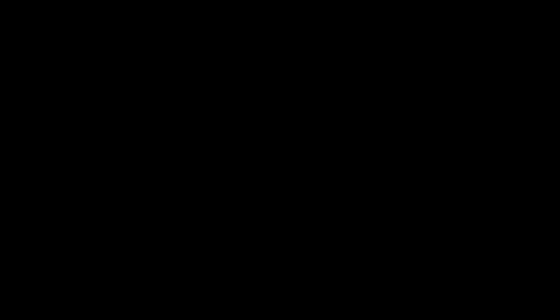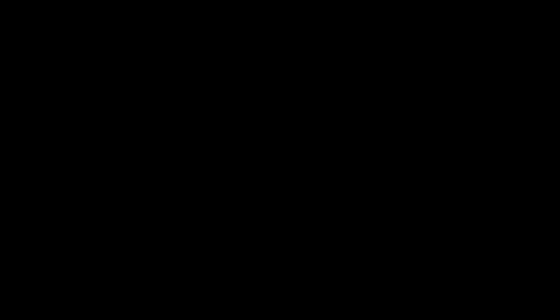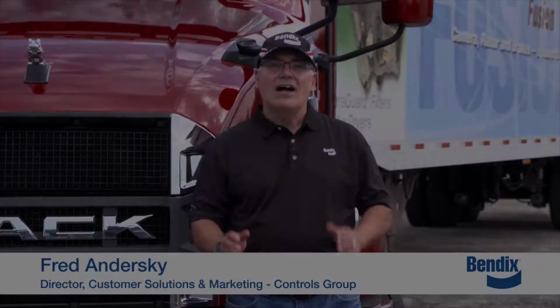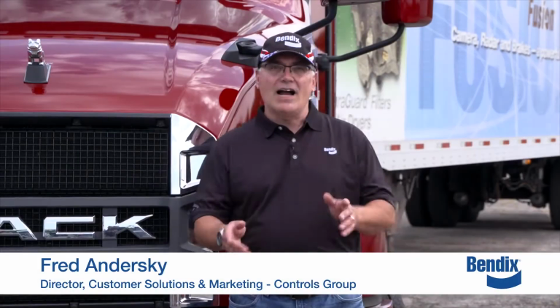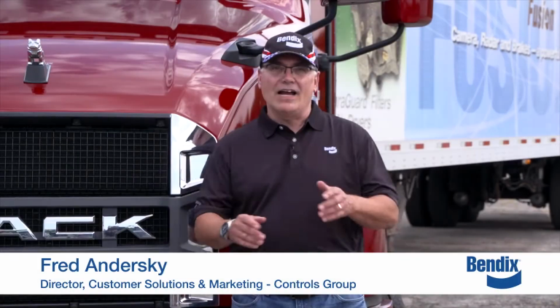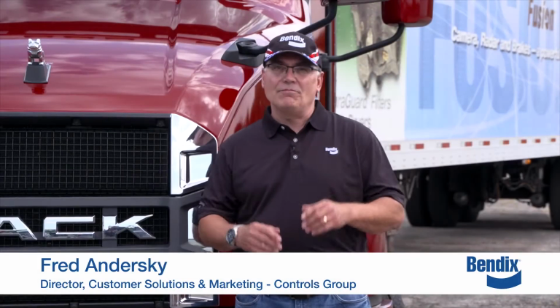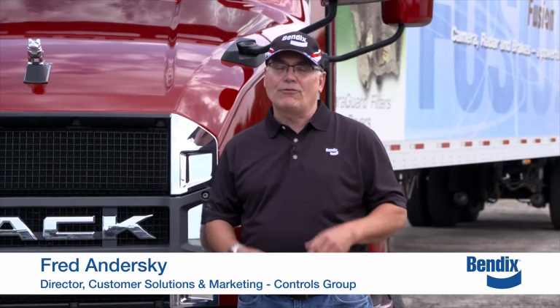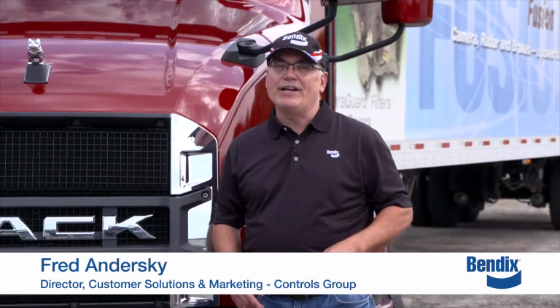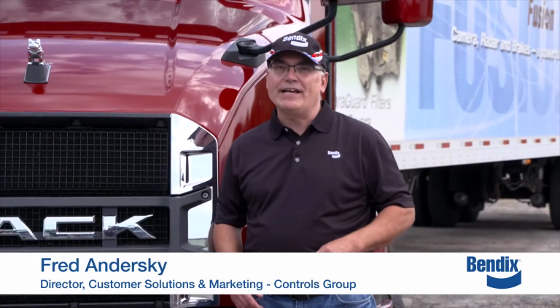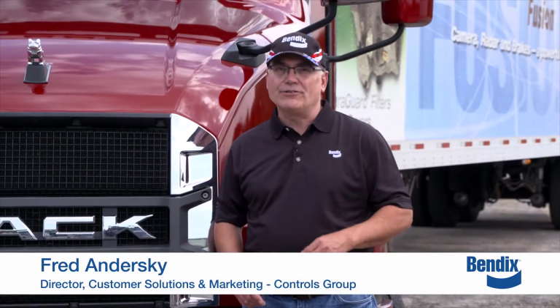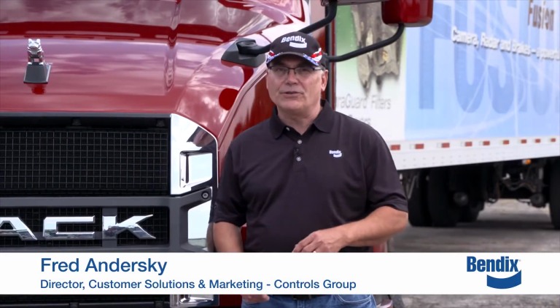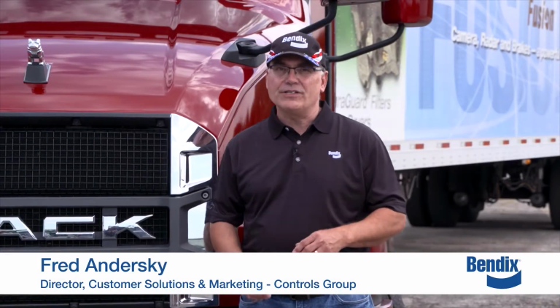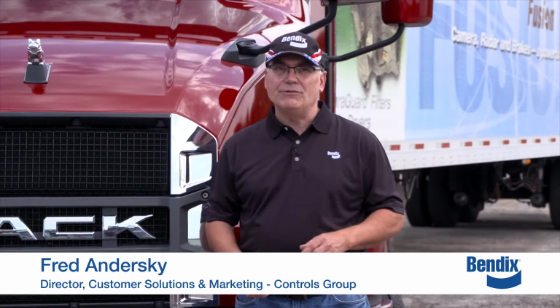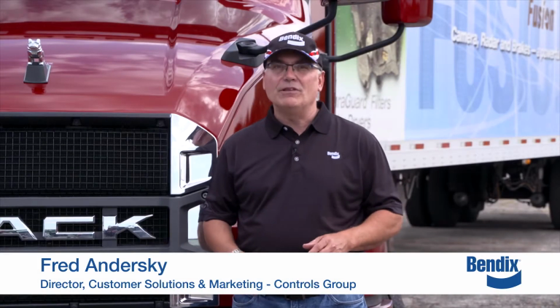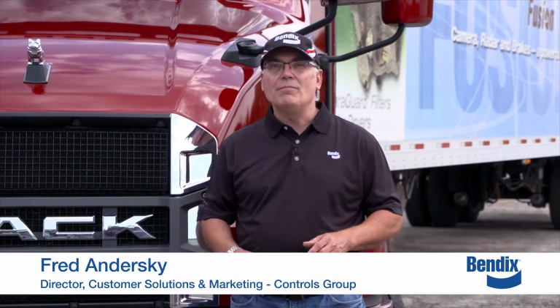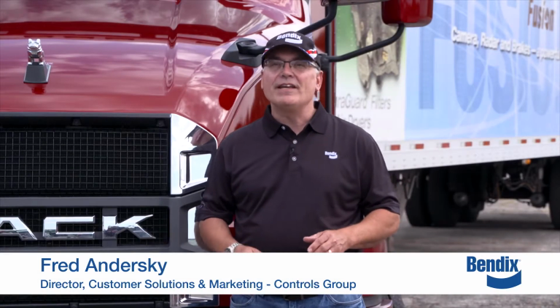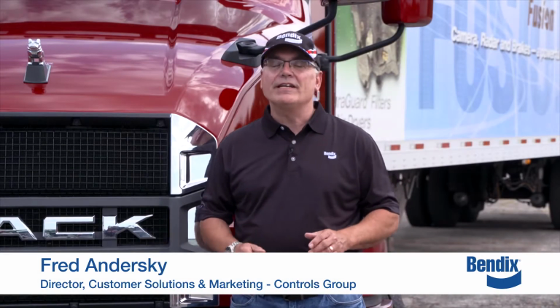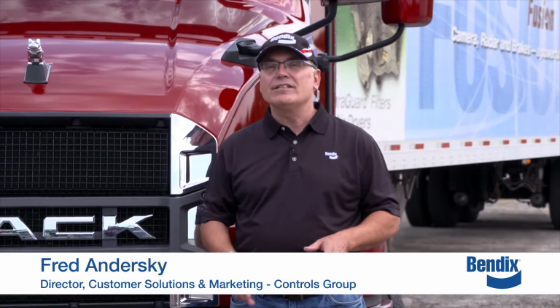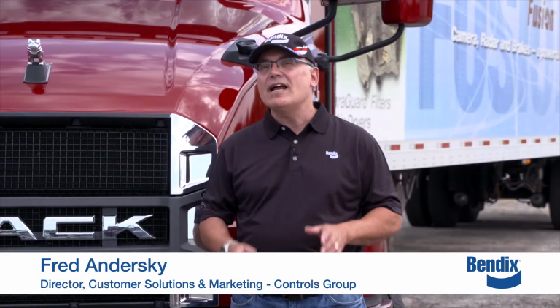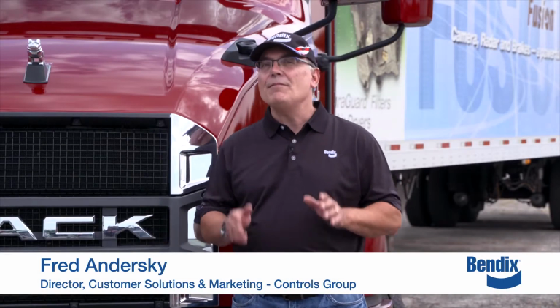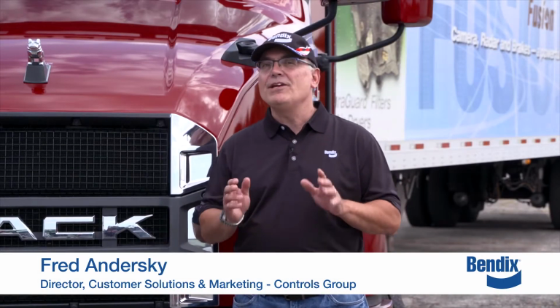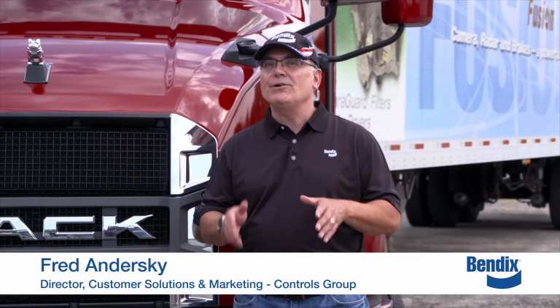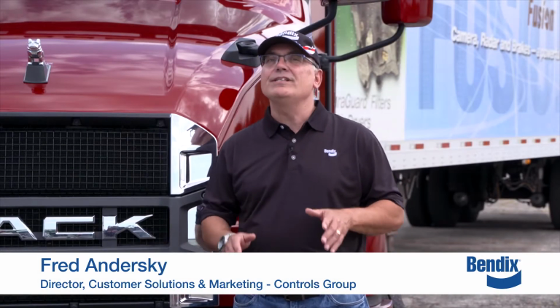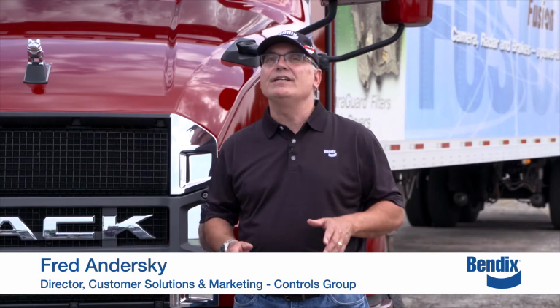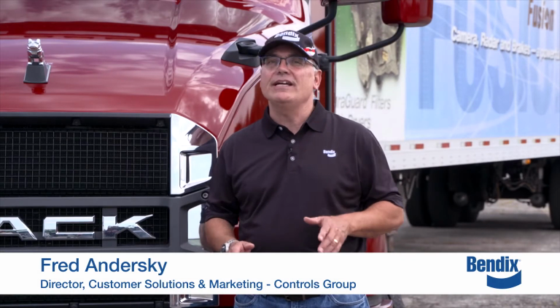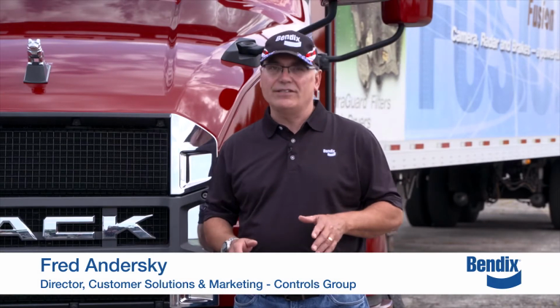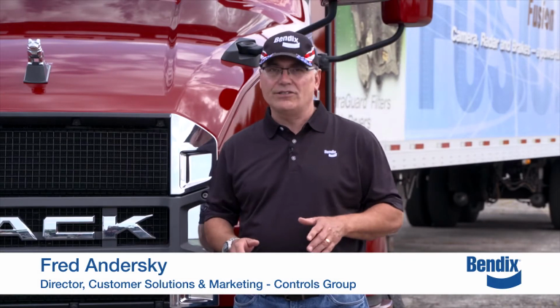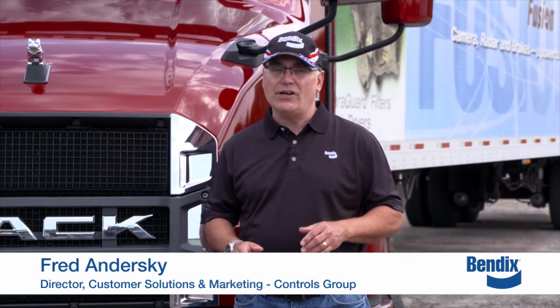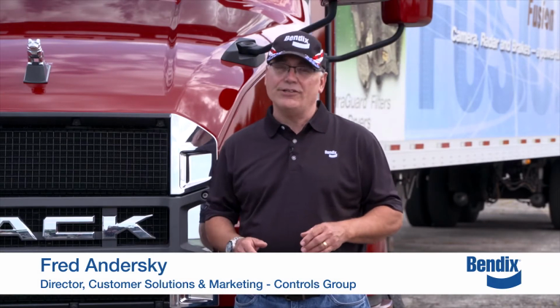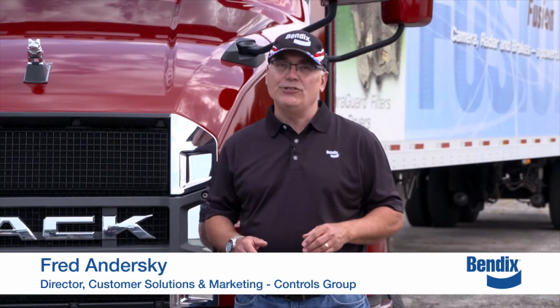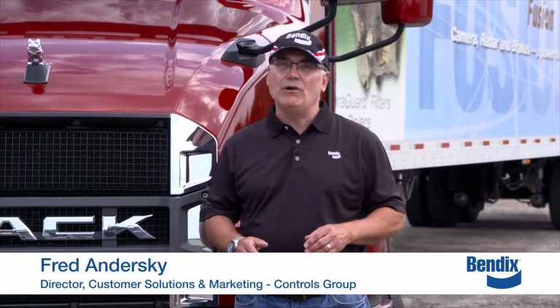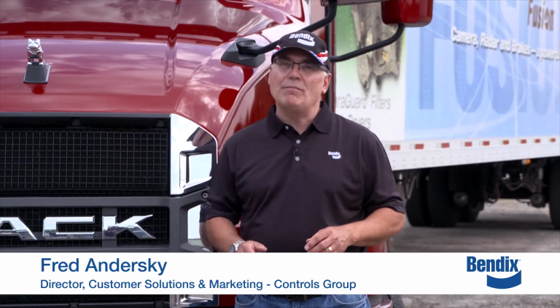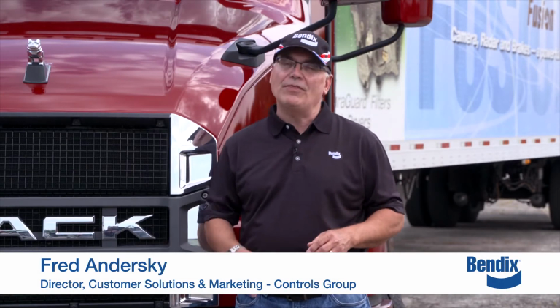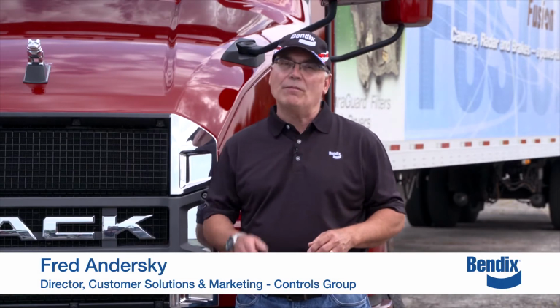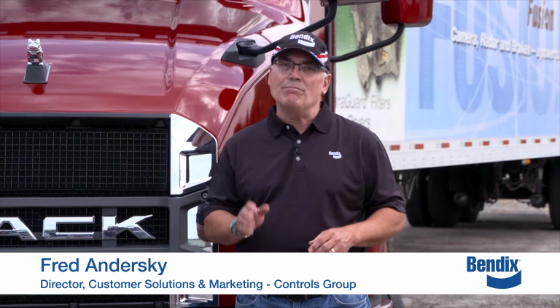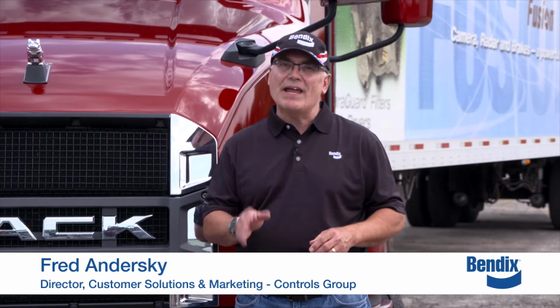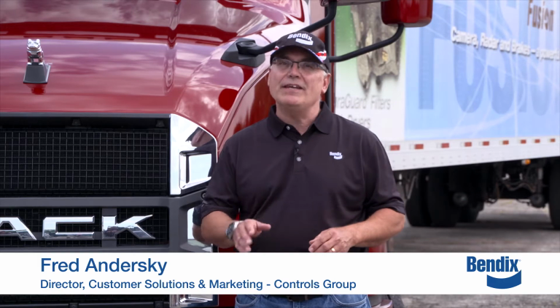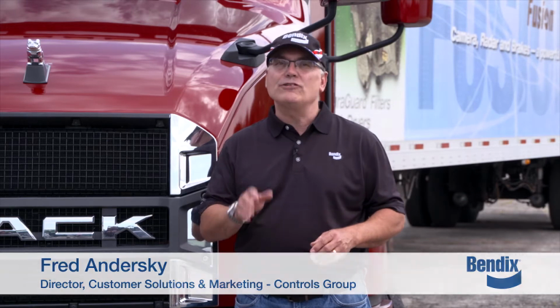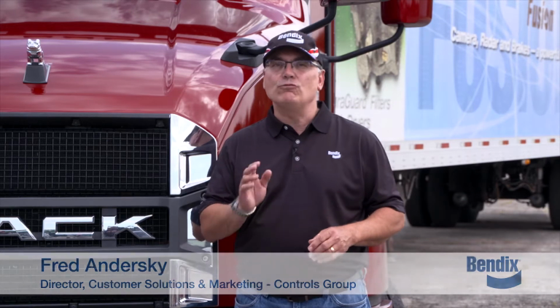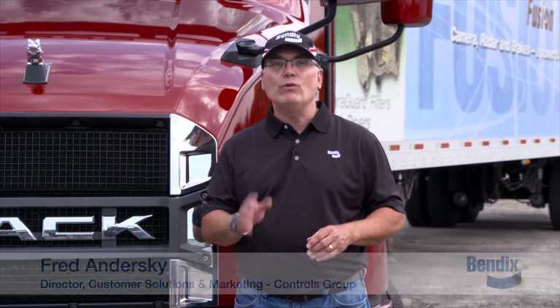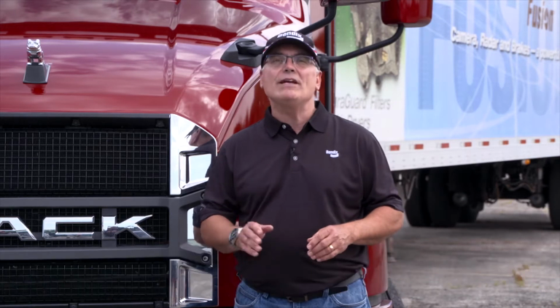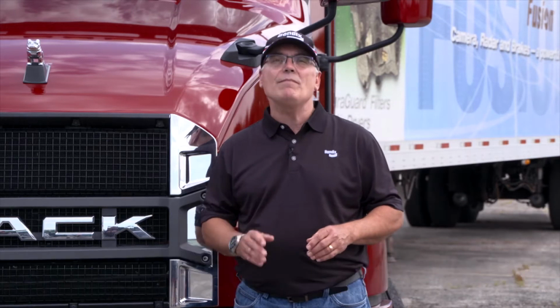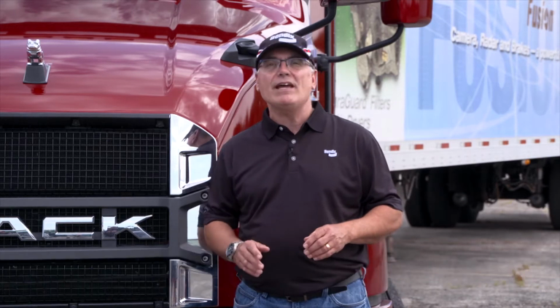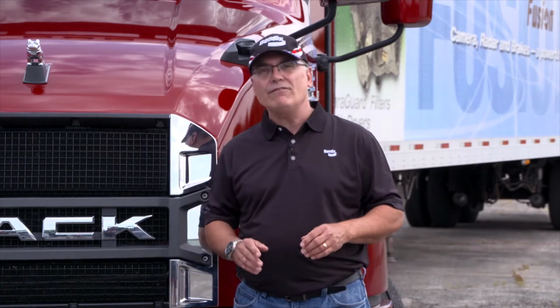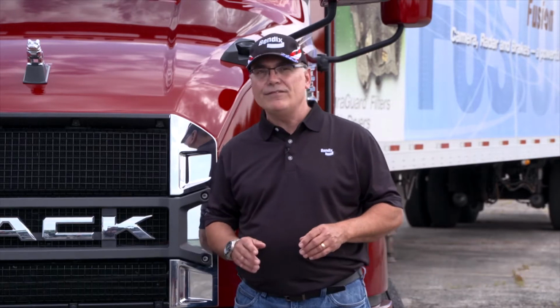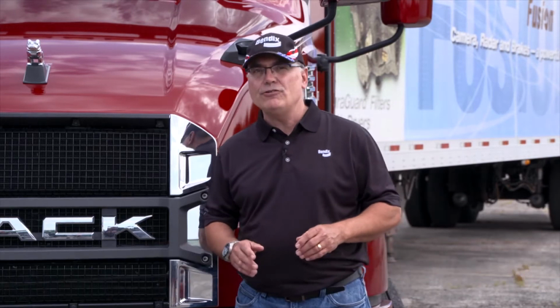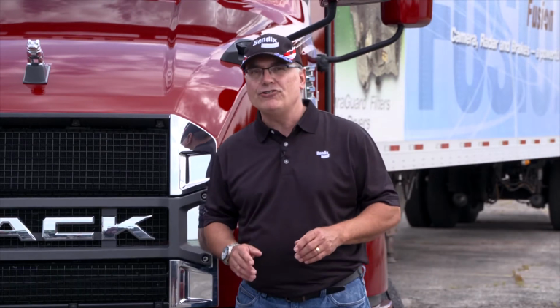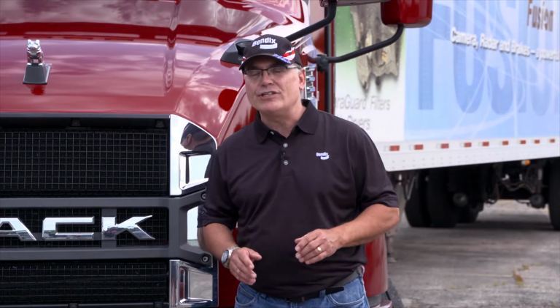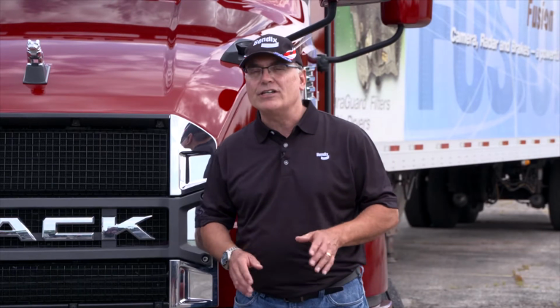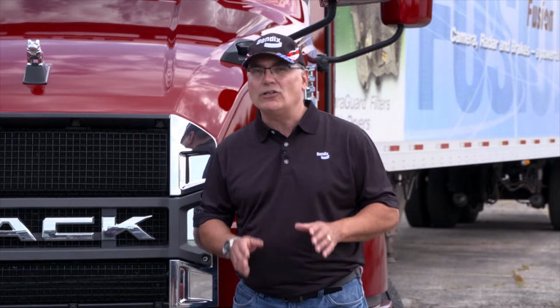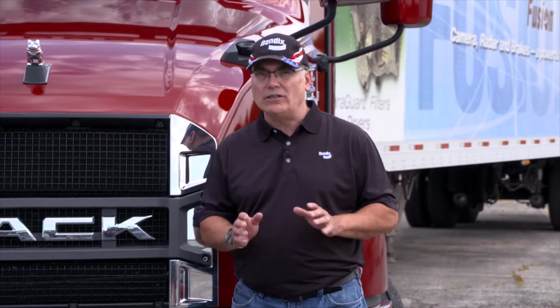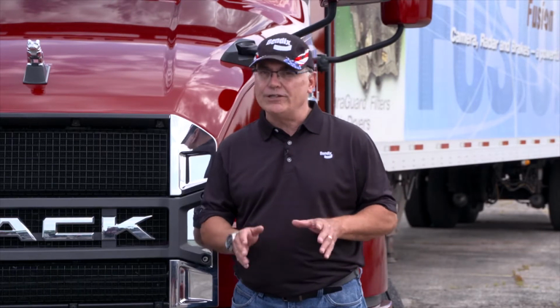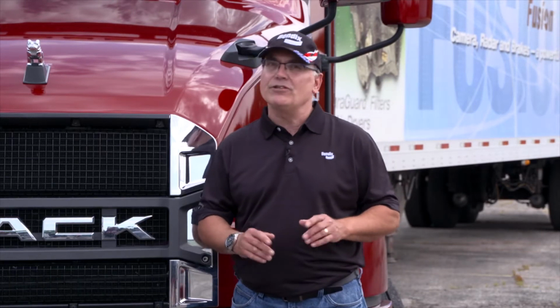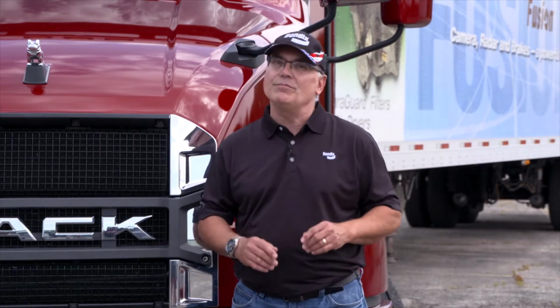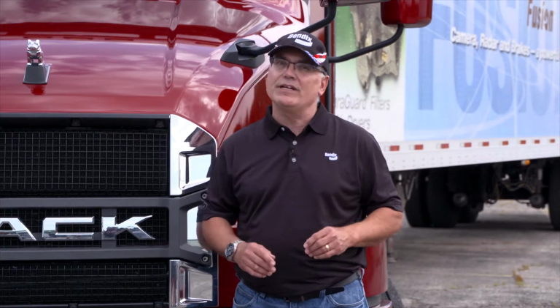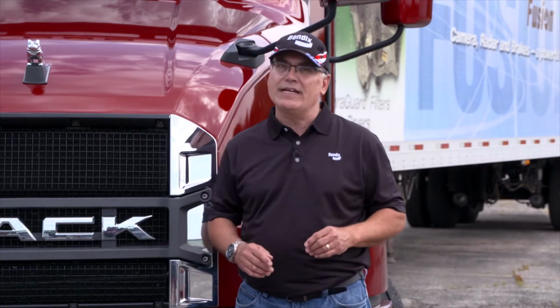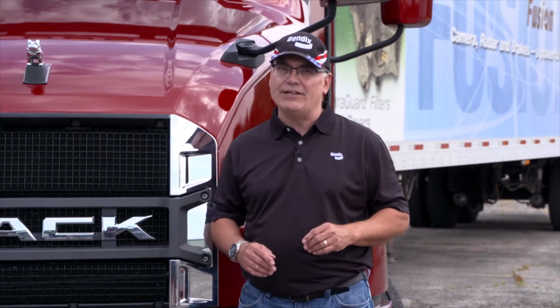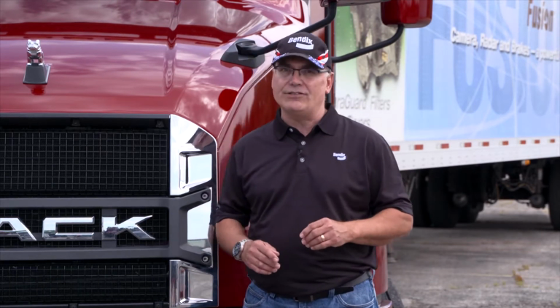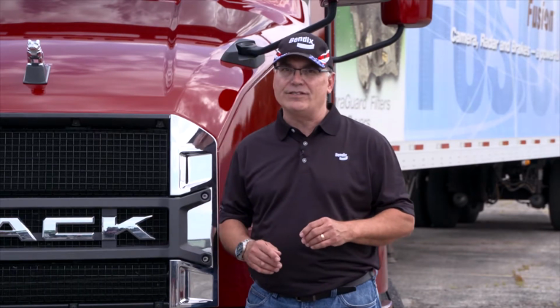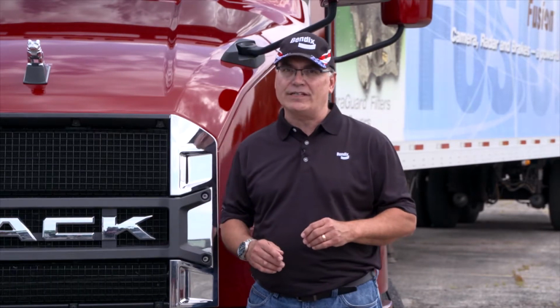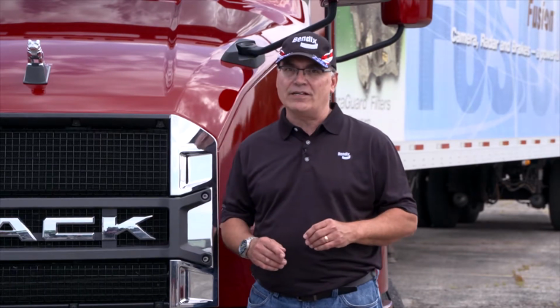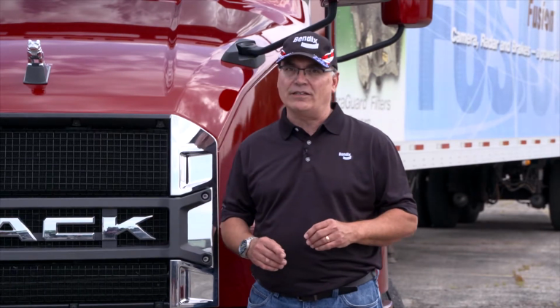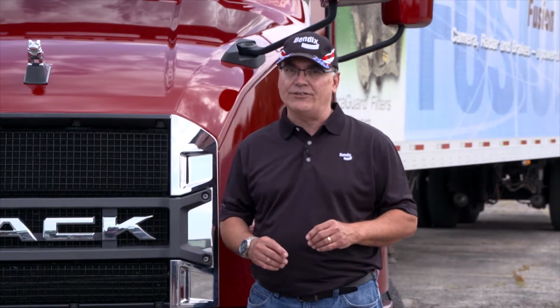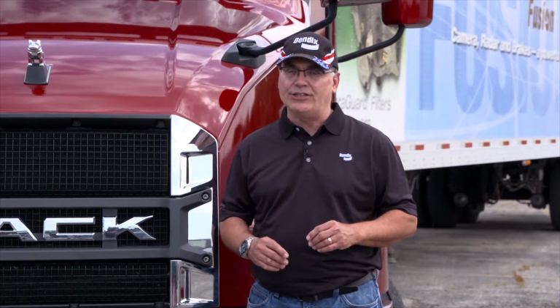Hi, I'm Fred Andursky with Bendix, and I'm here today to talk to you about the Bendix Wingman Fusion collision mitigation technology.